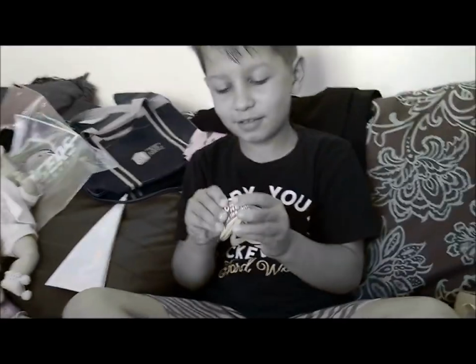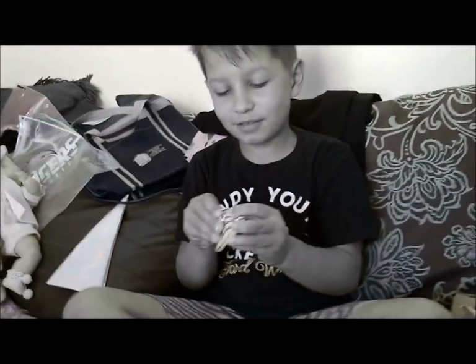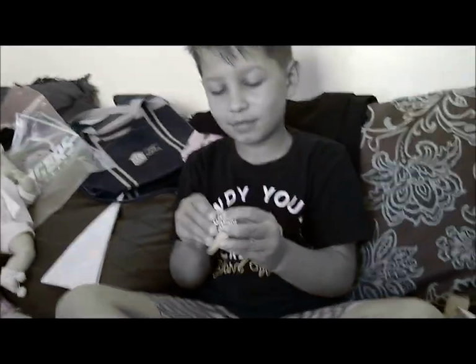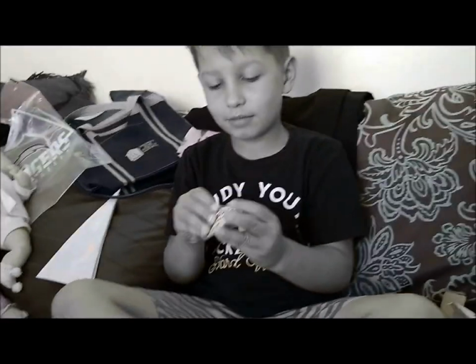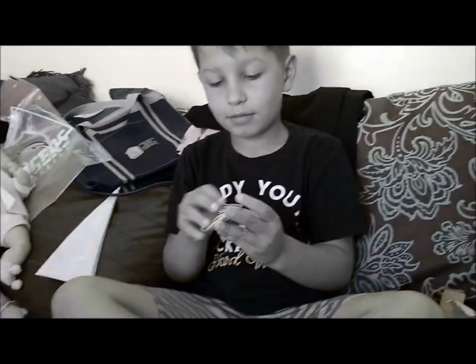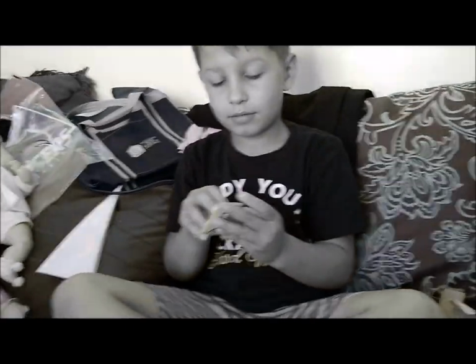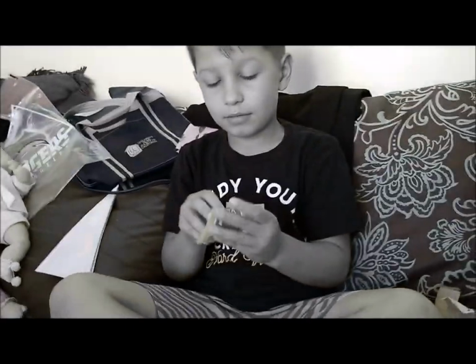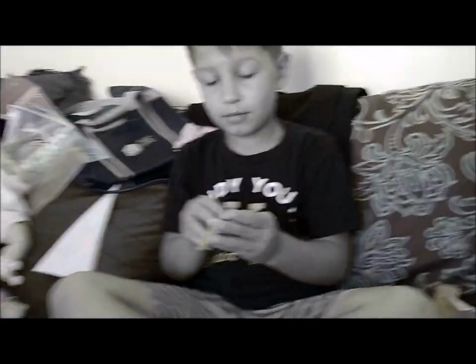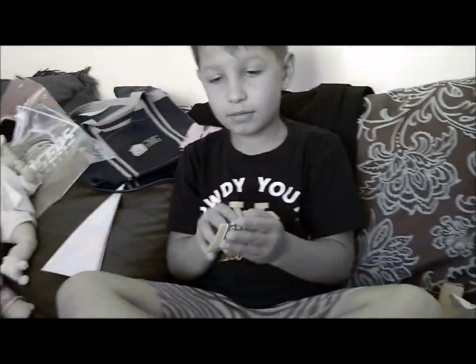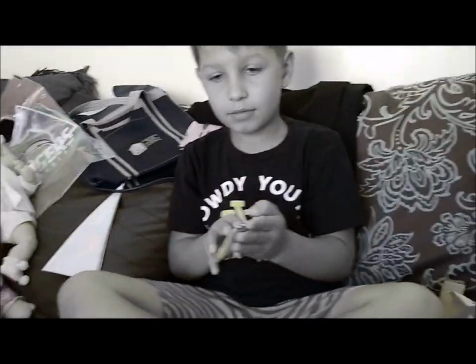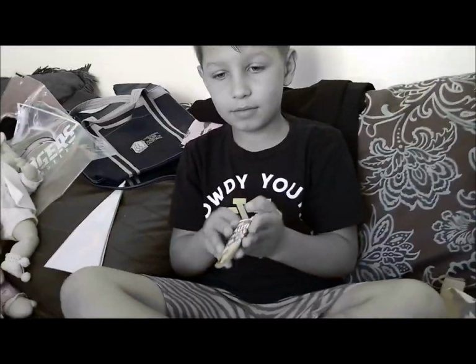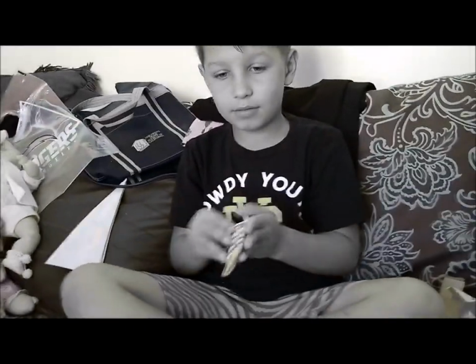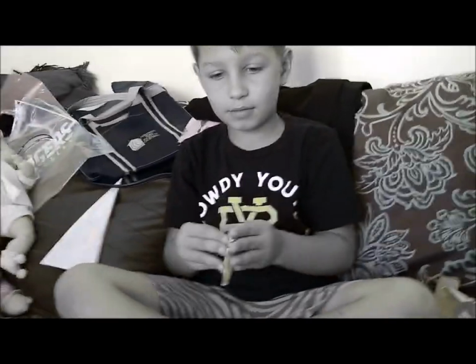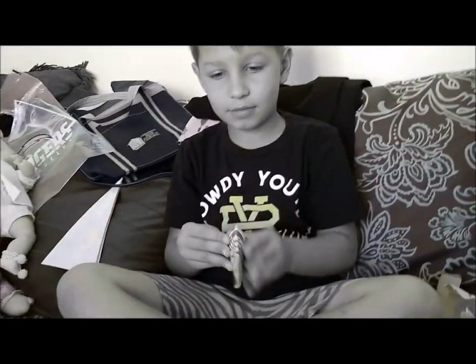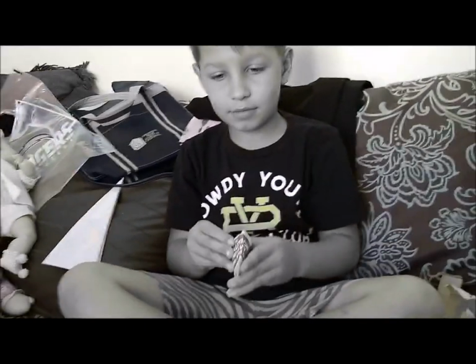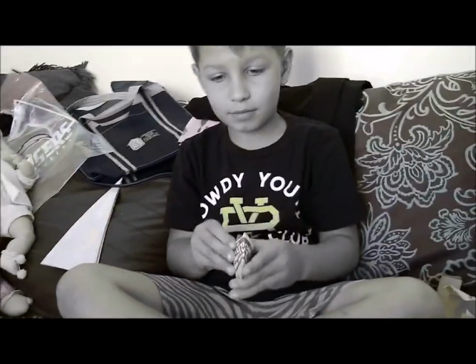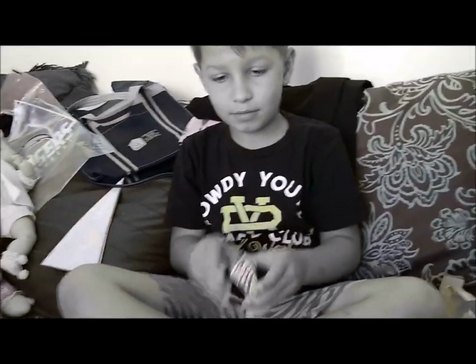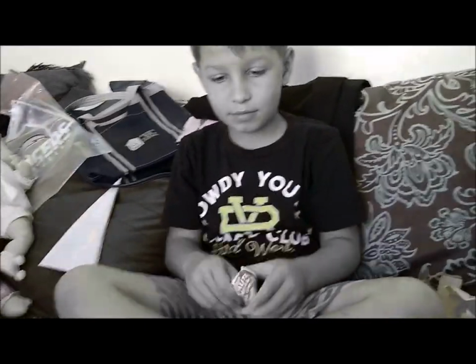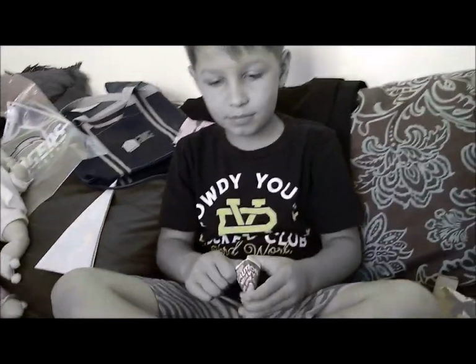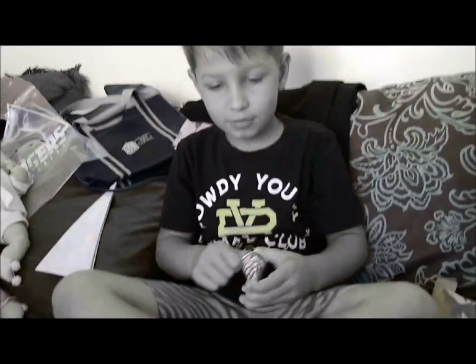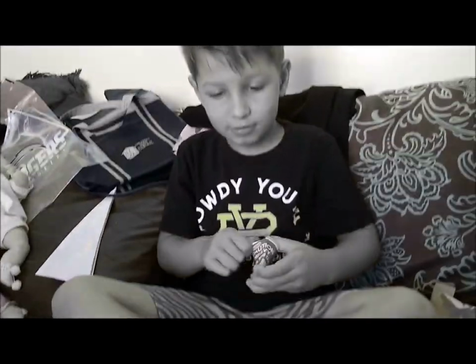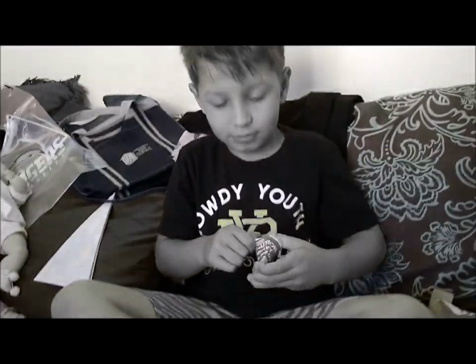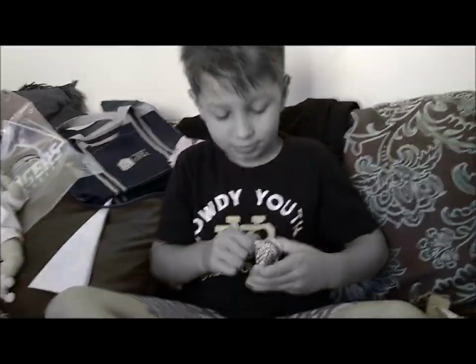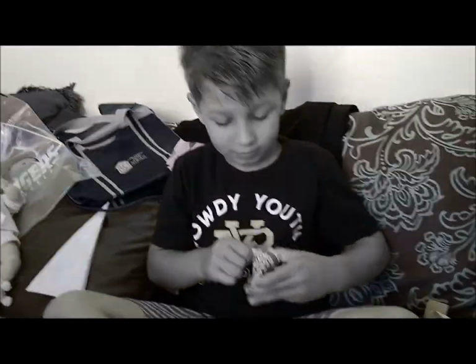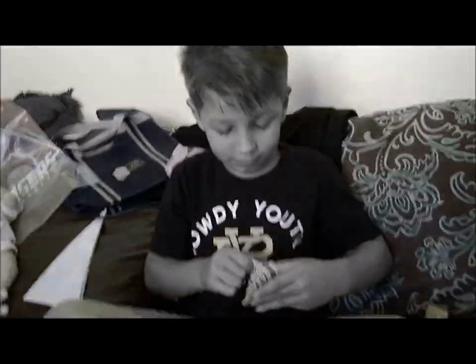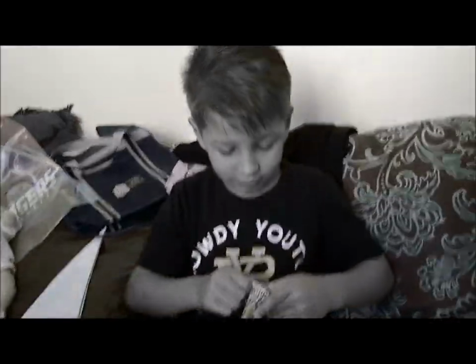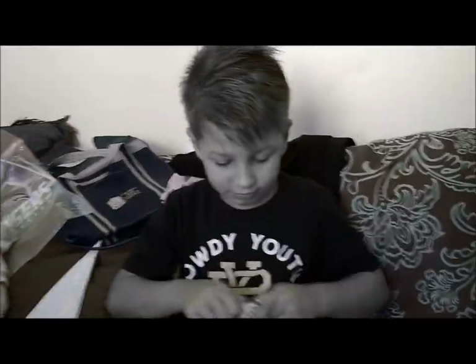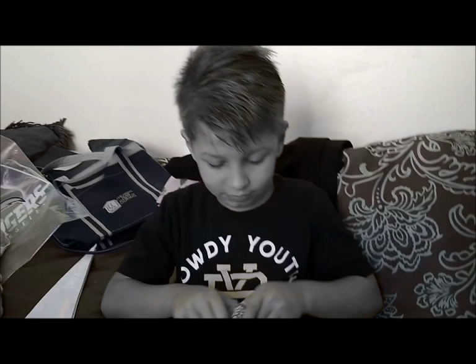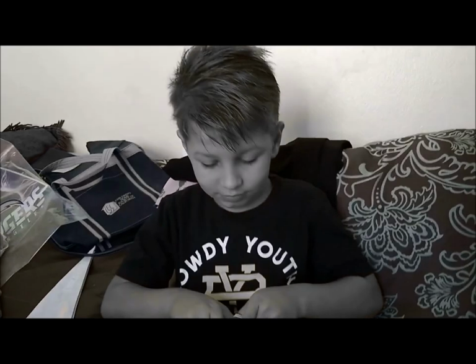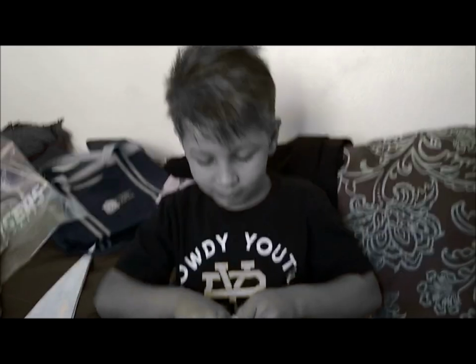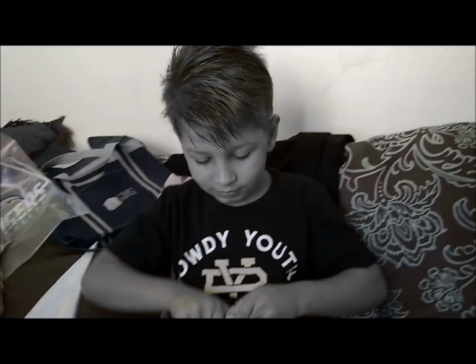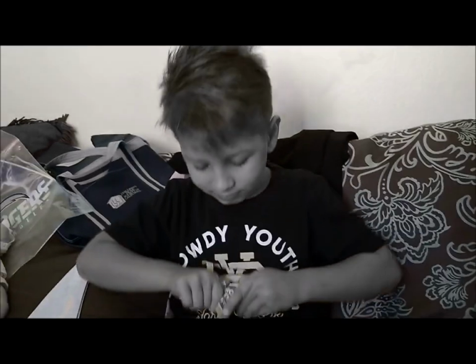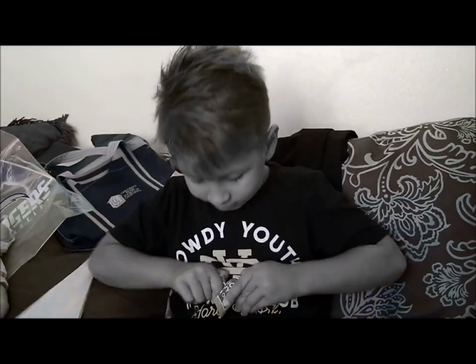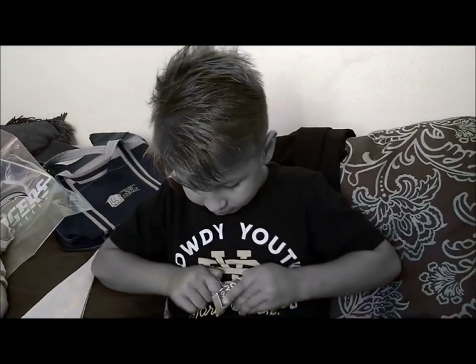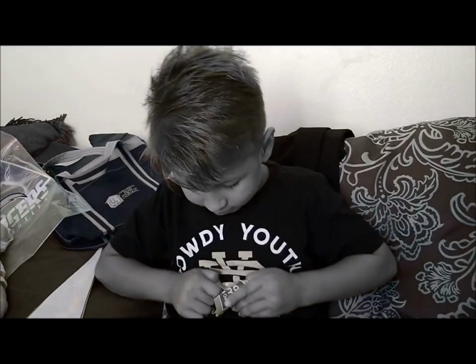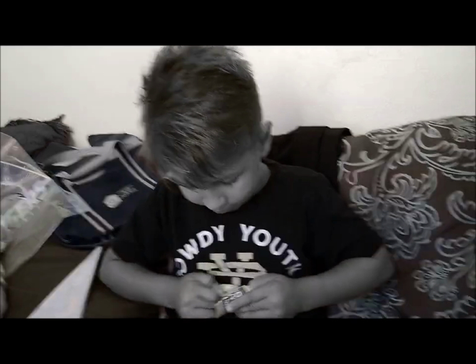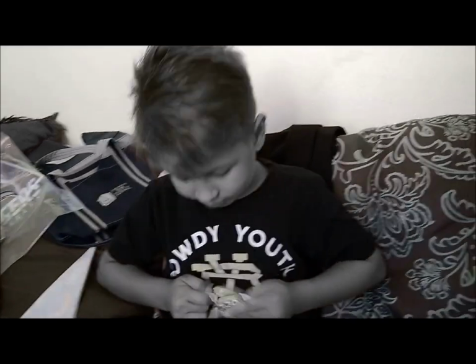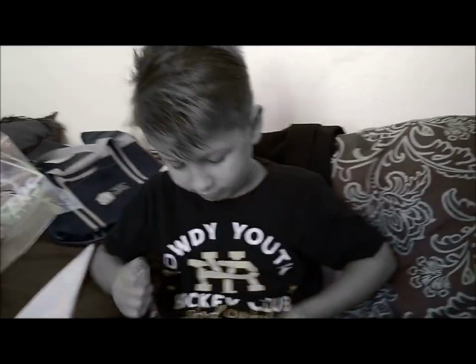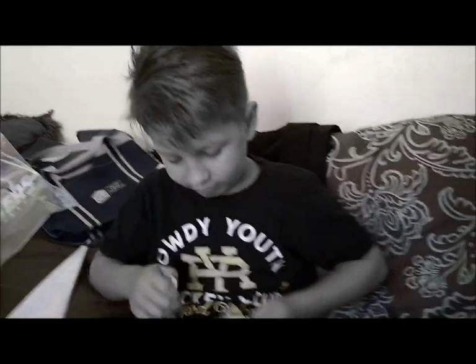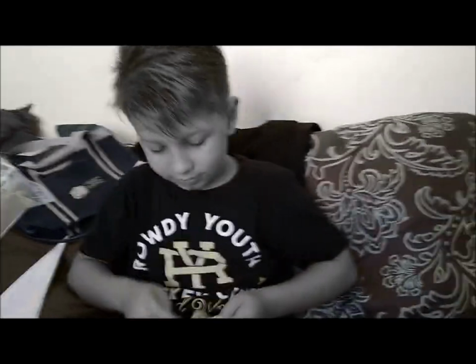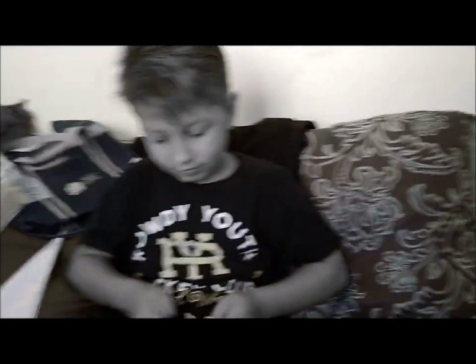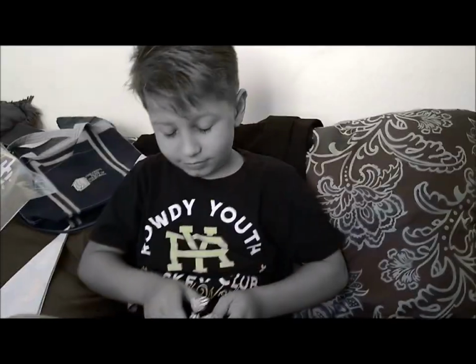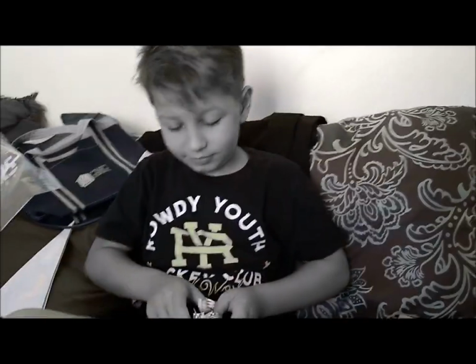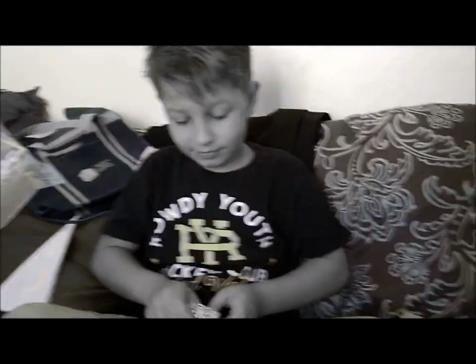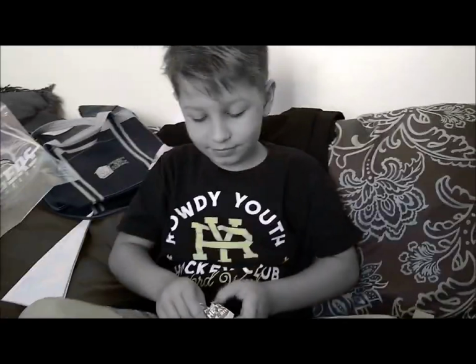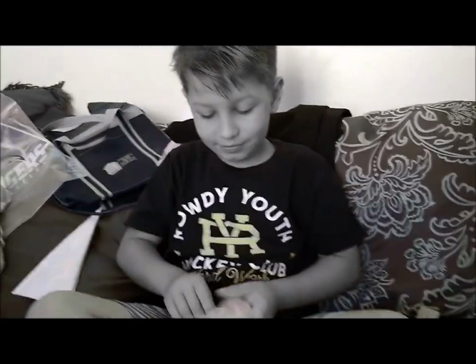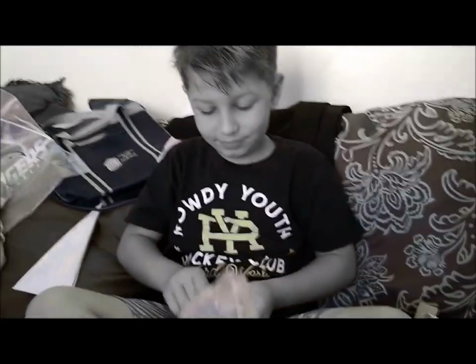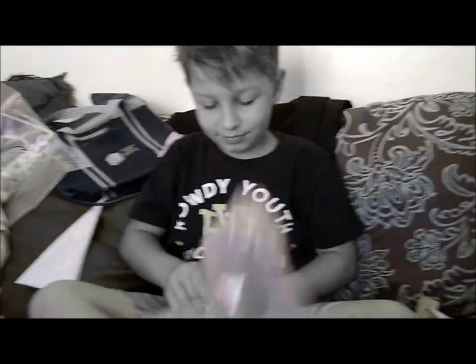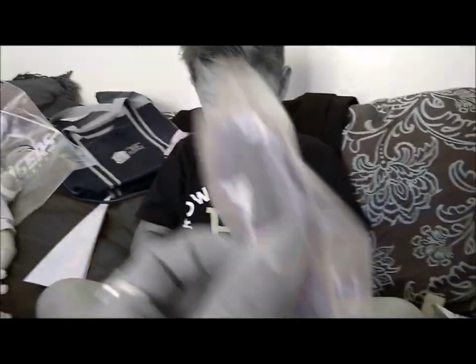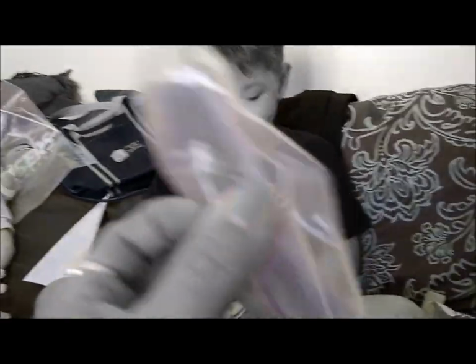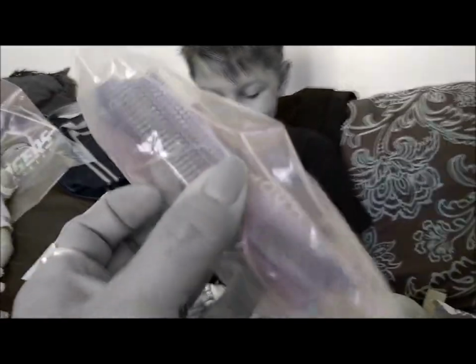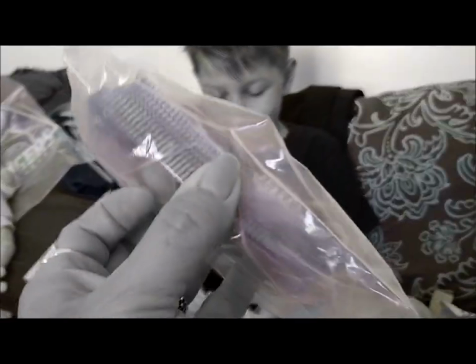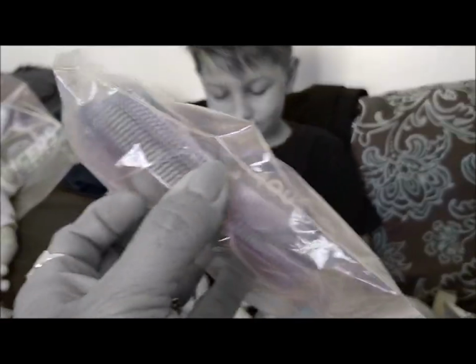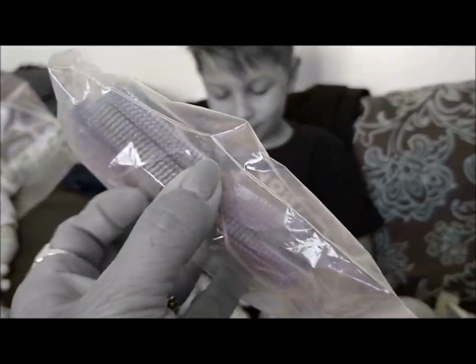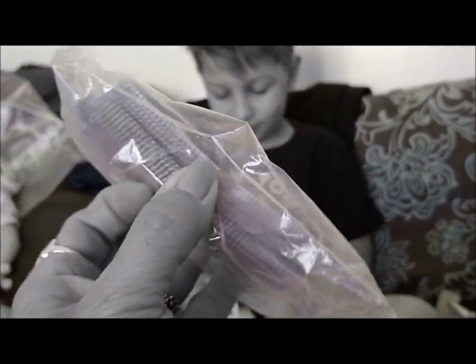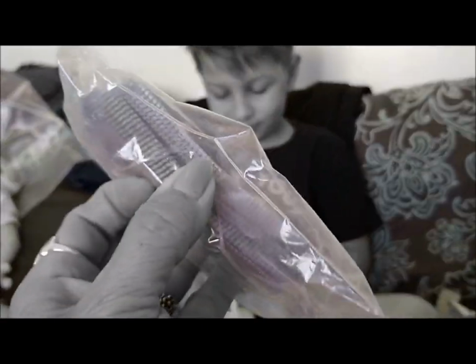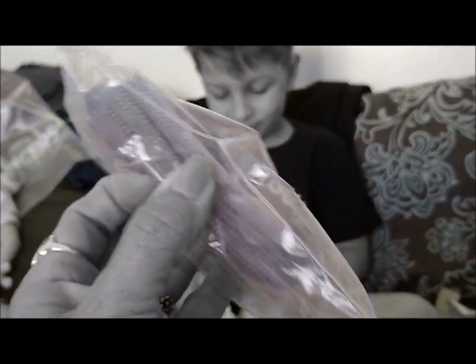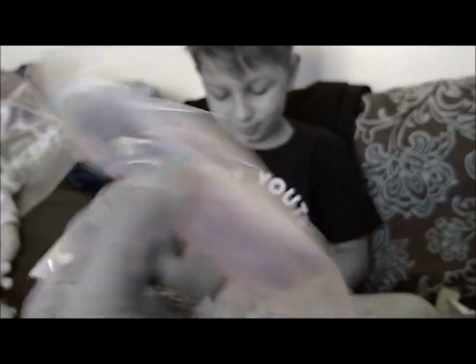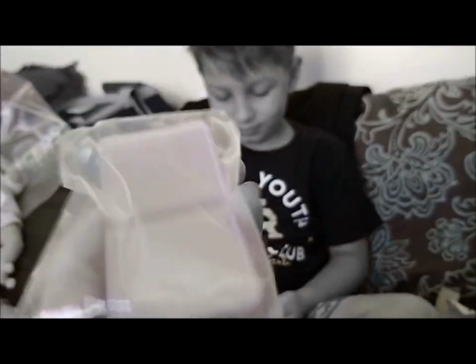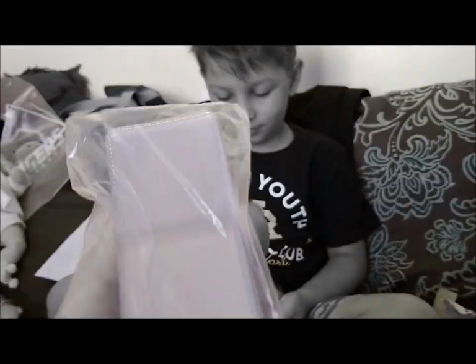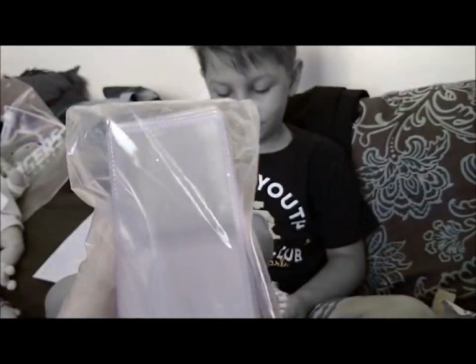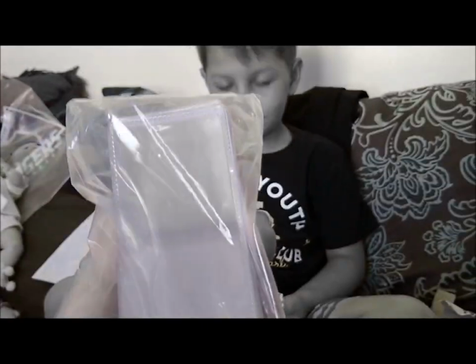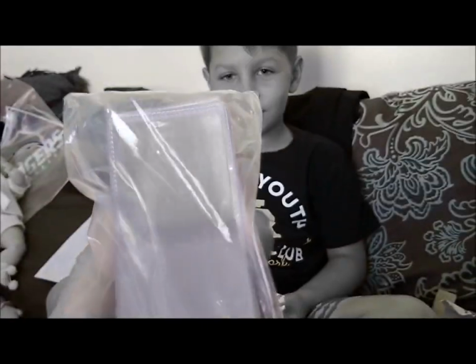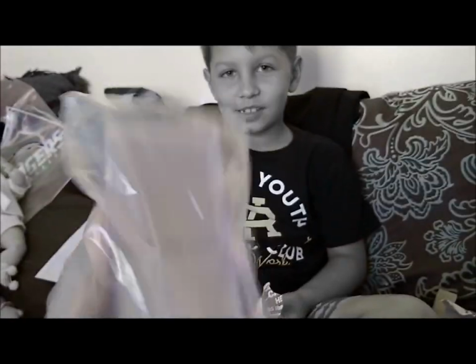I'll show you how to use these and give you a nice little pack of flips.